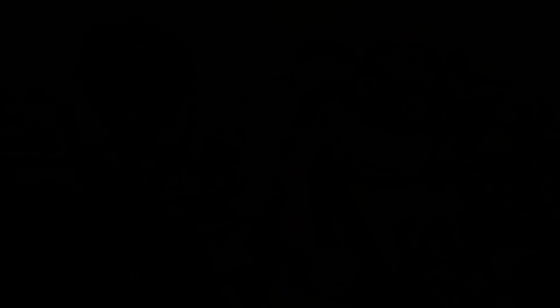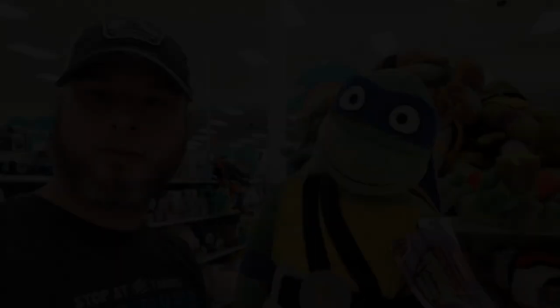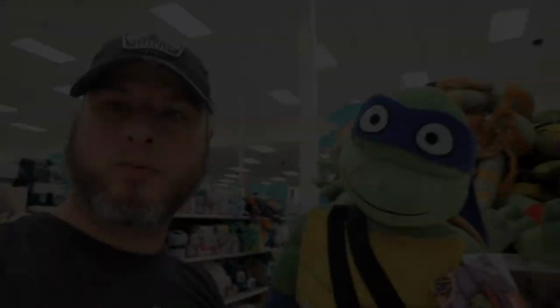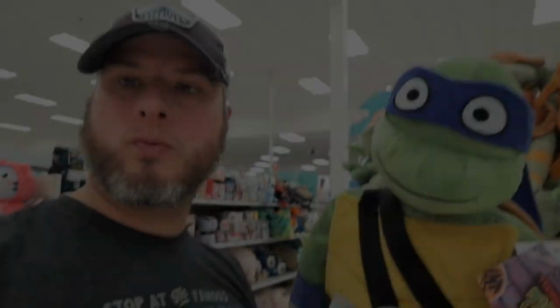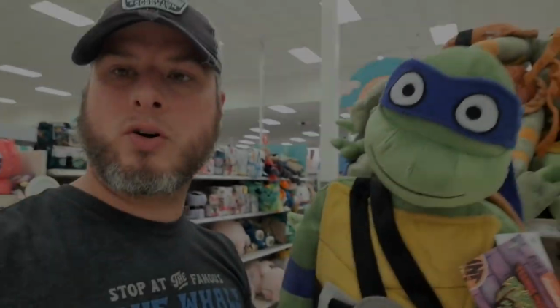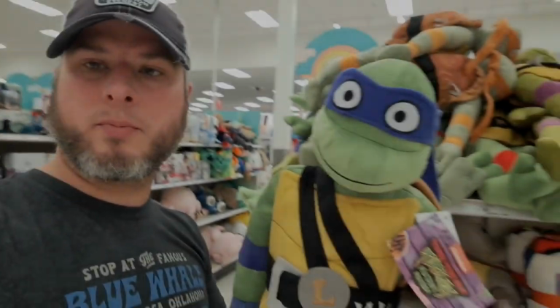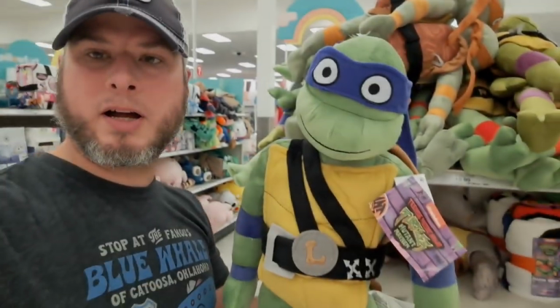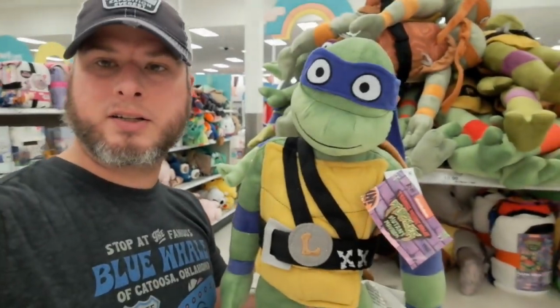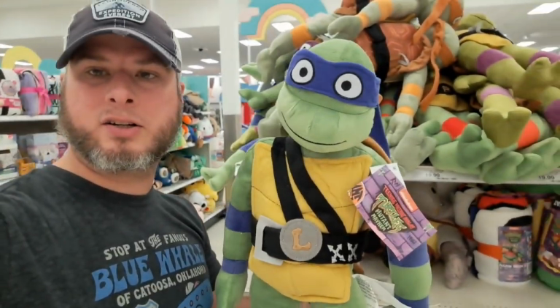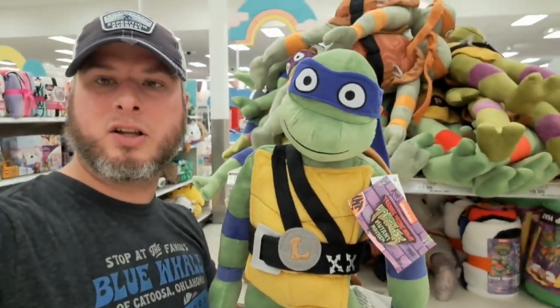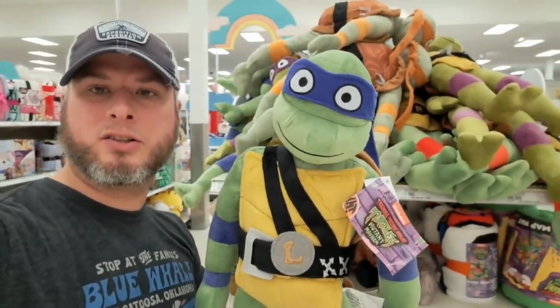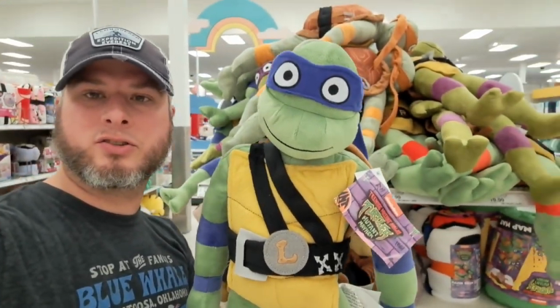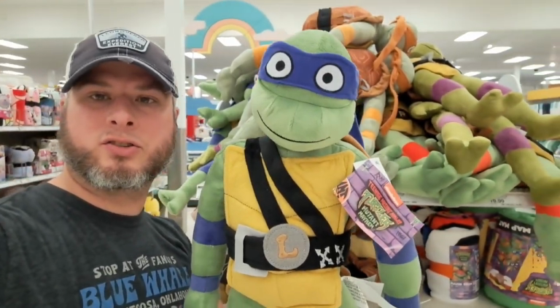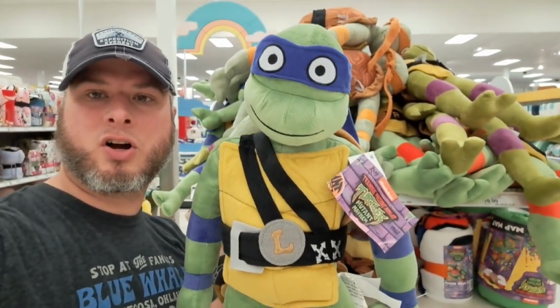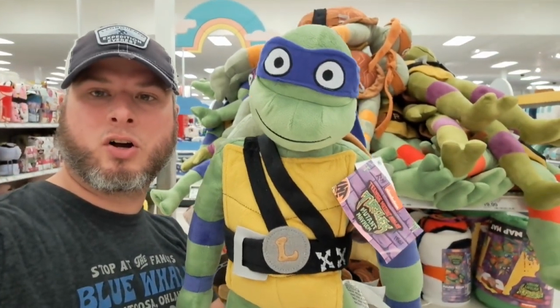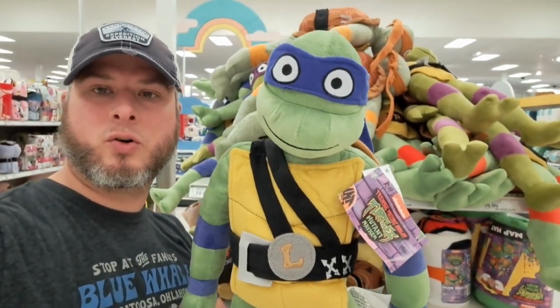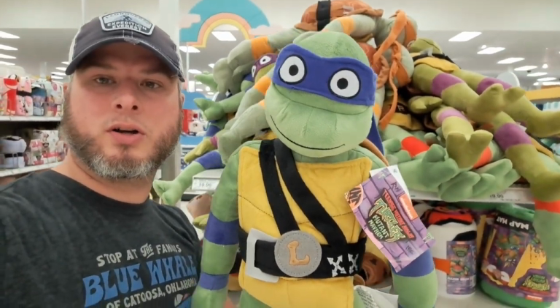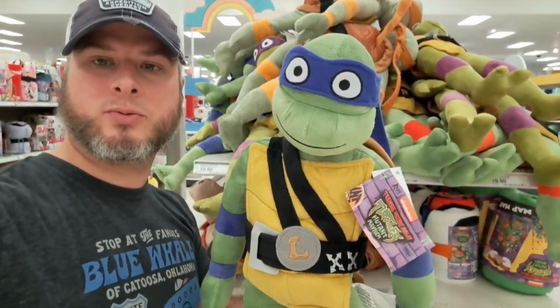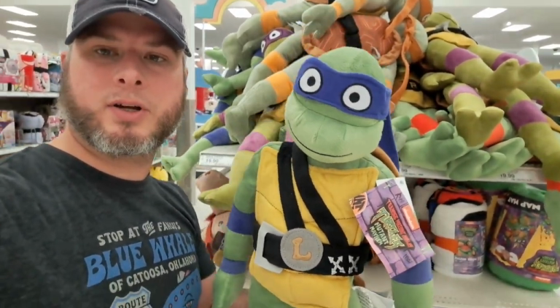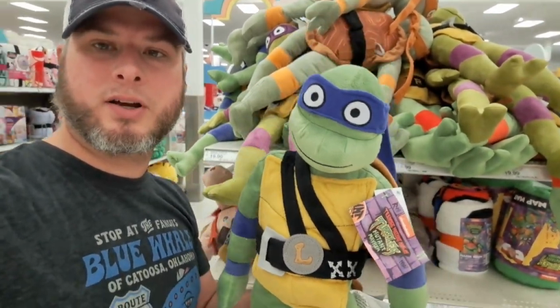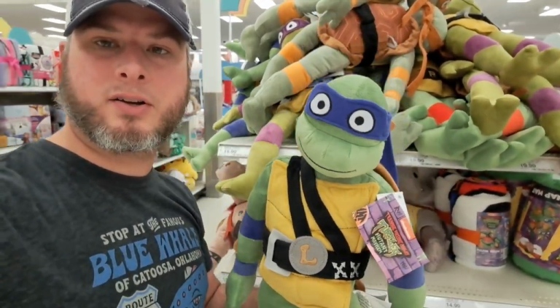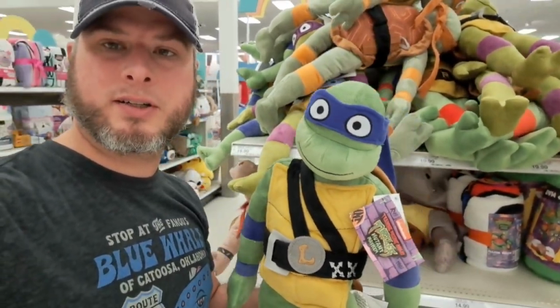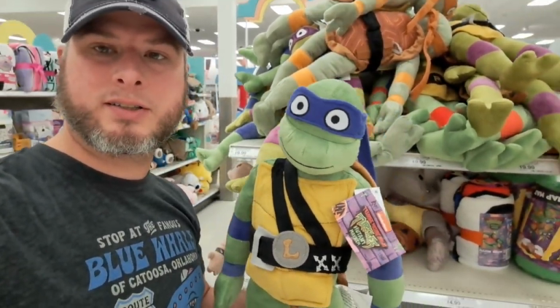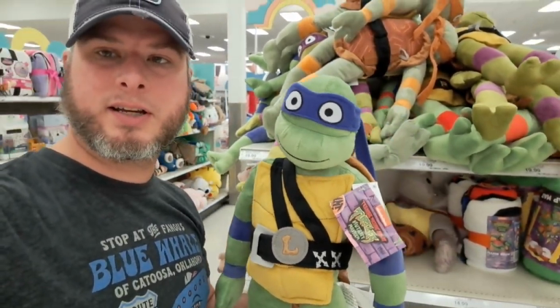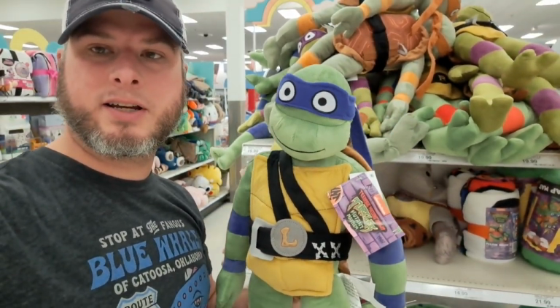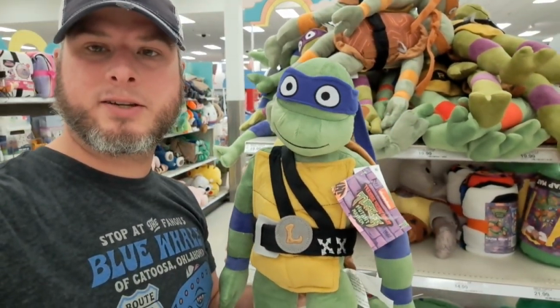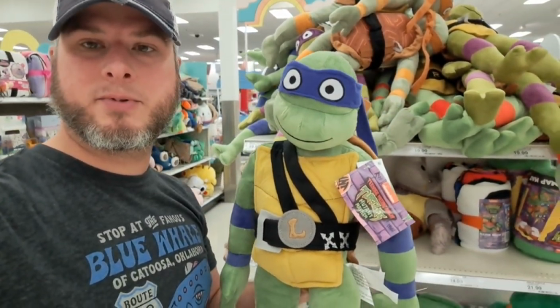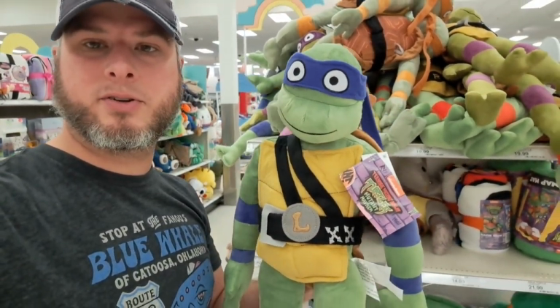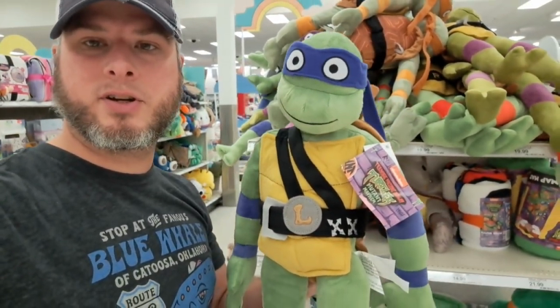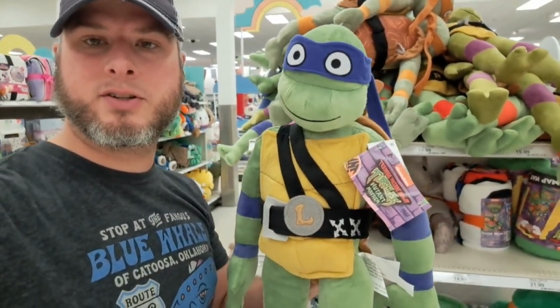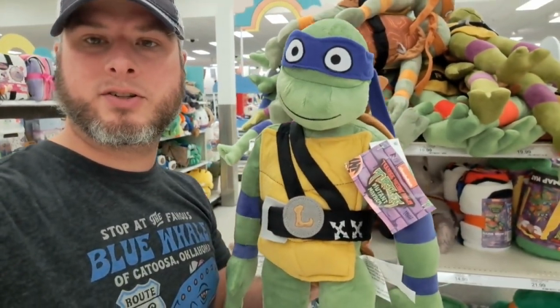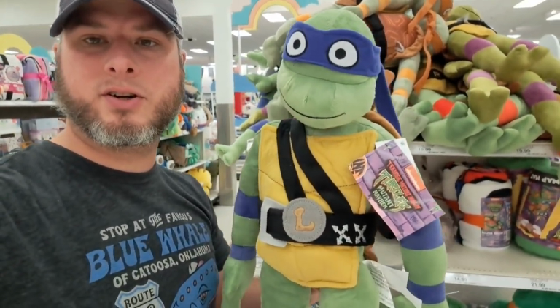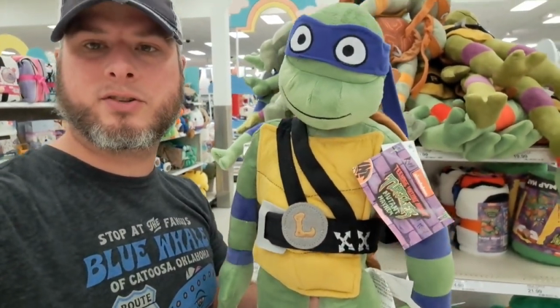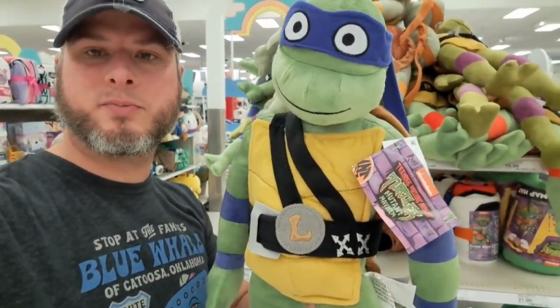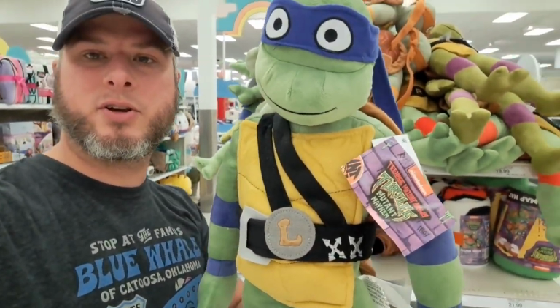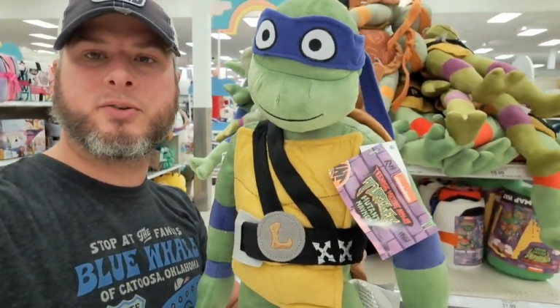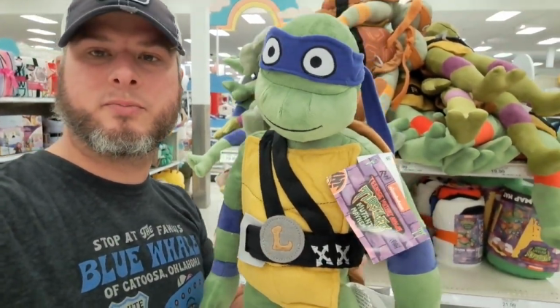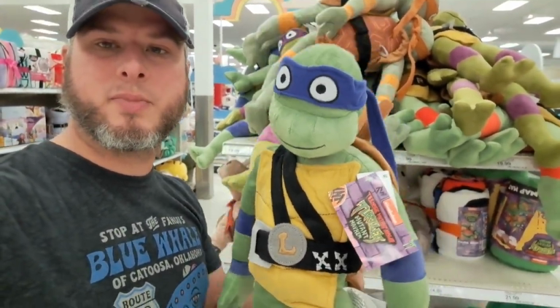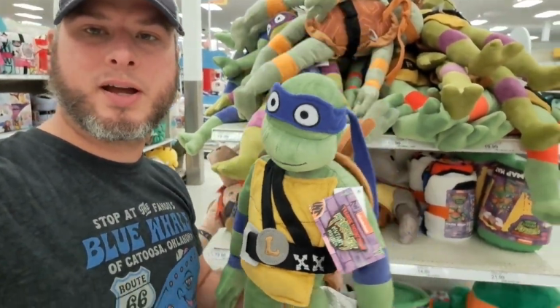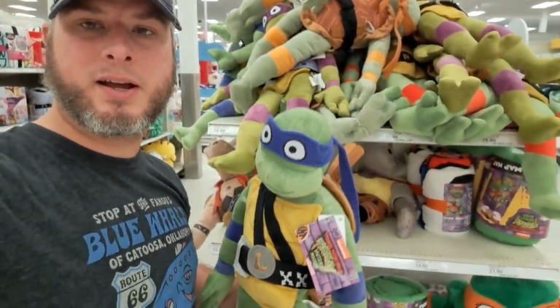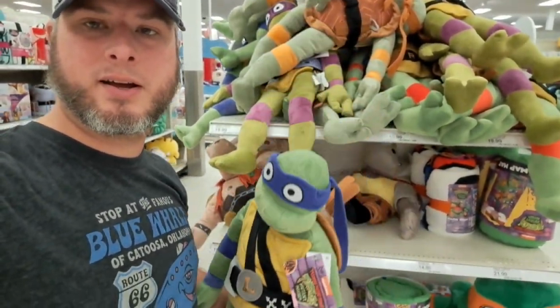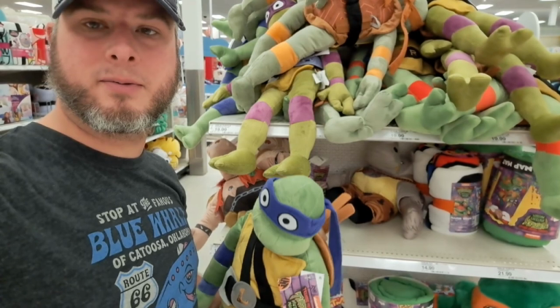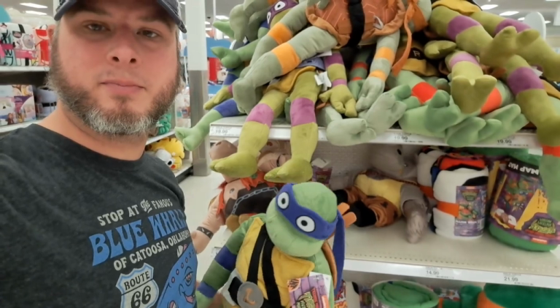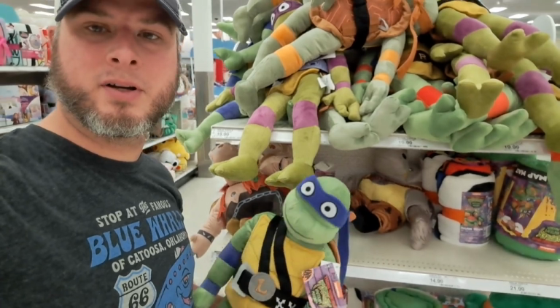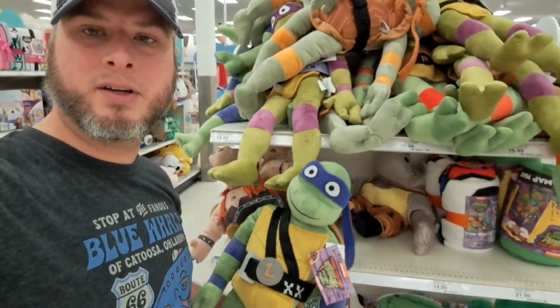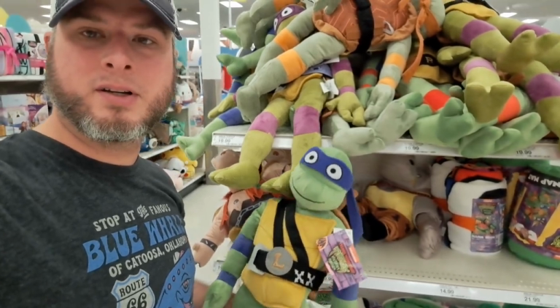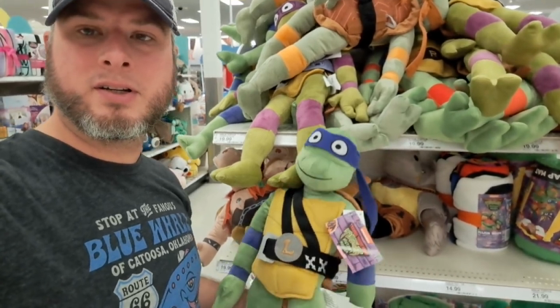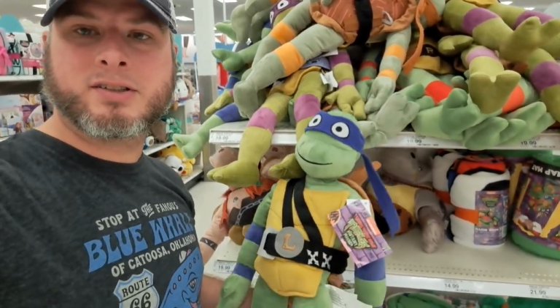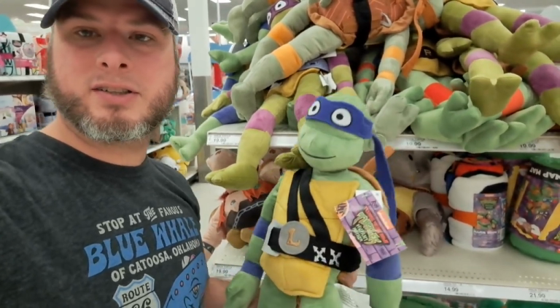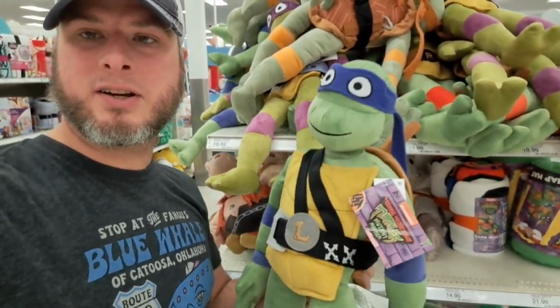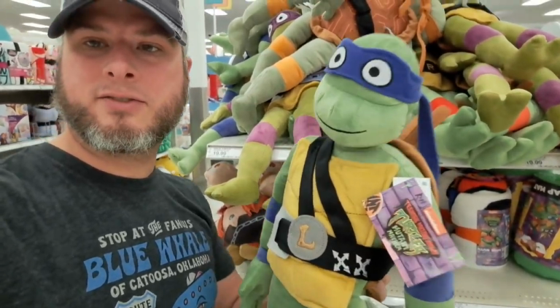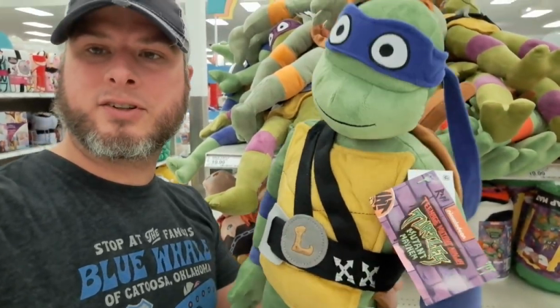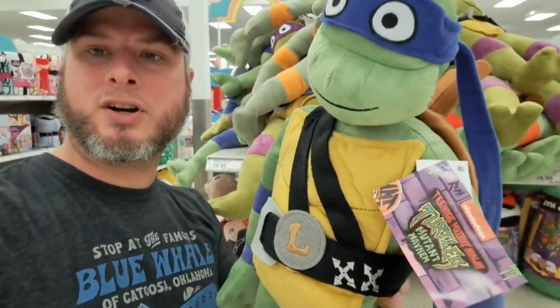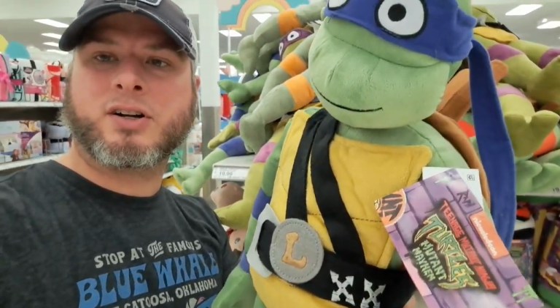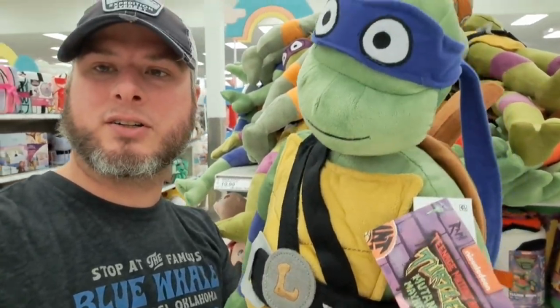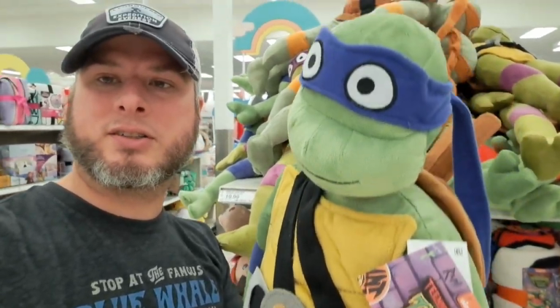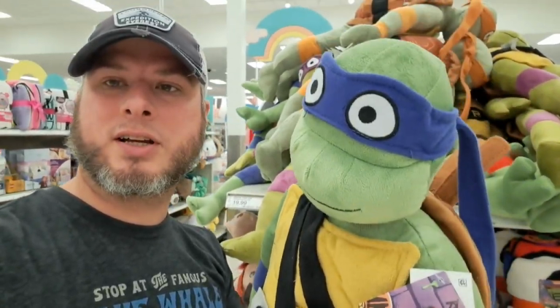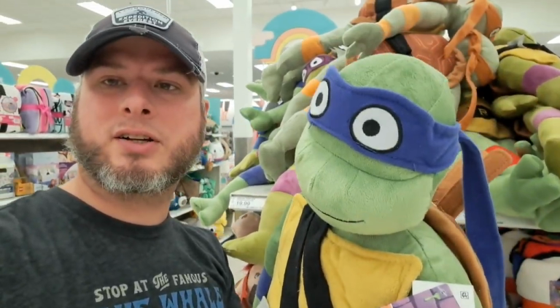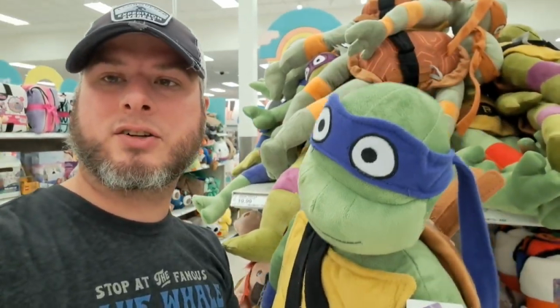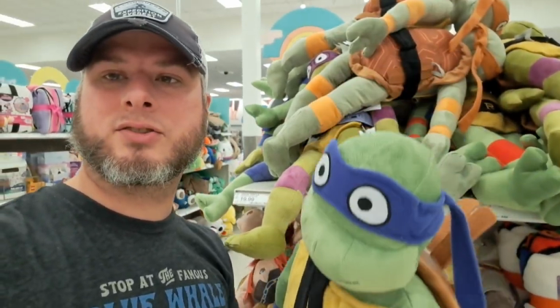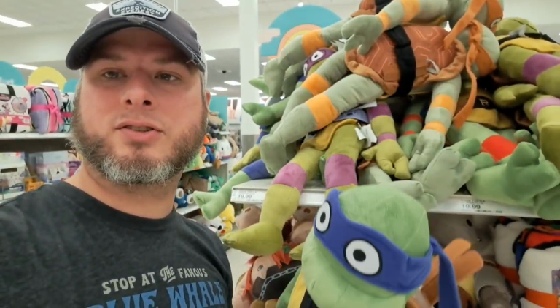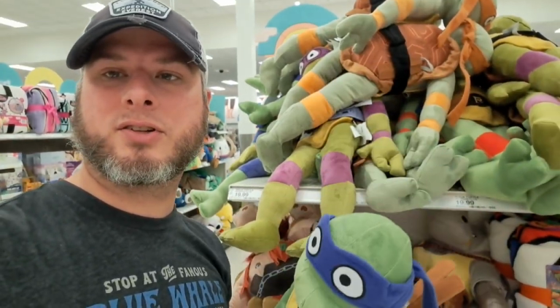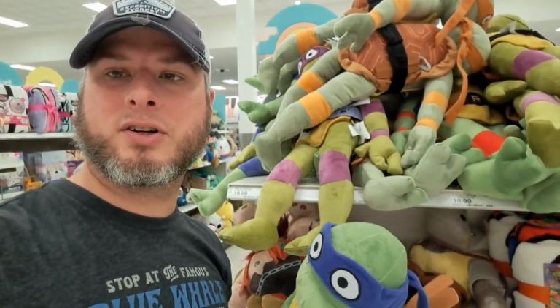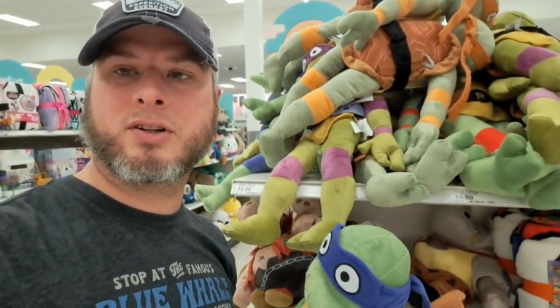Welcome back to Collector's Conquest. We got all these Teenage Mutant Ninja Turtles Mutant Mayhem stuff at Target. Let's take a closer look.